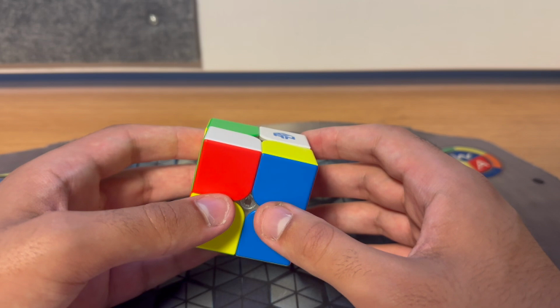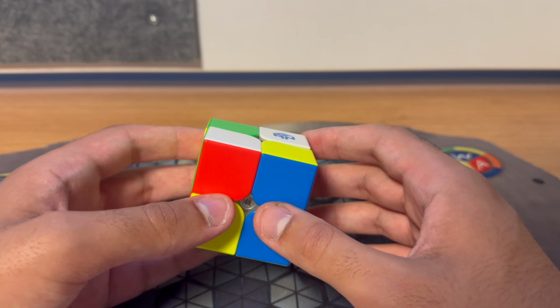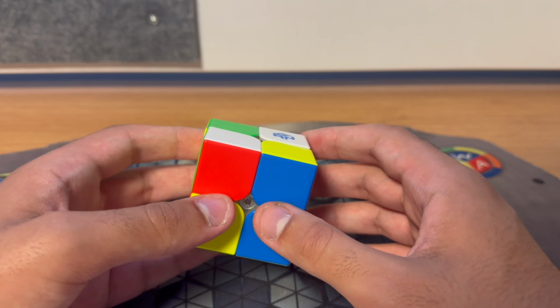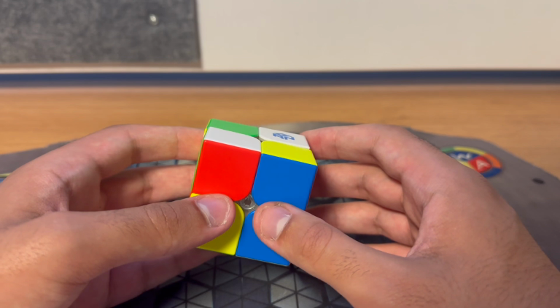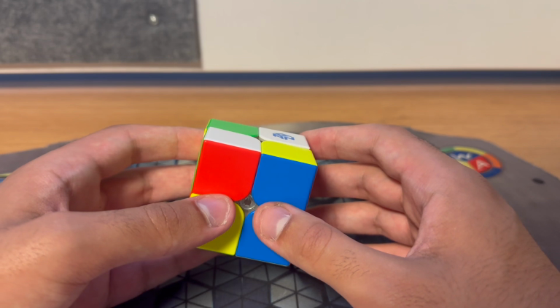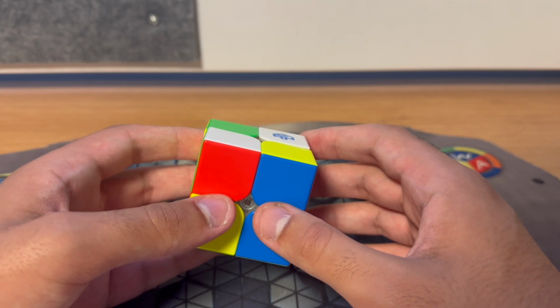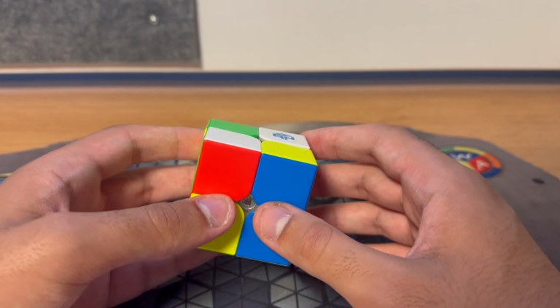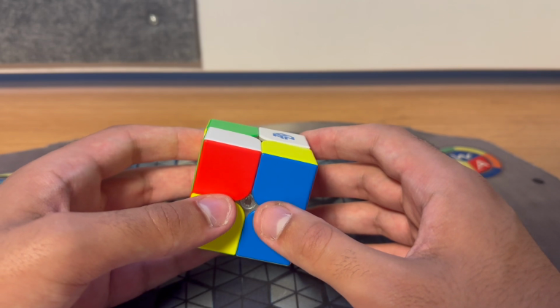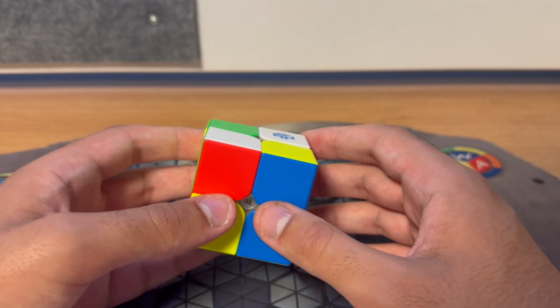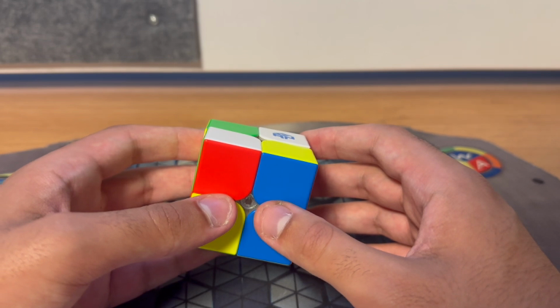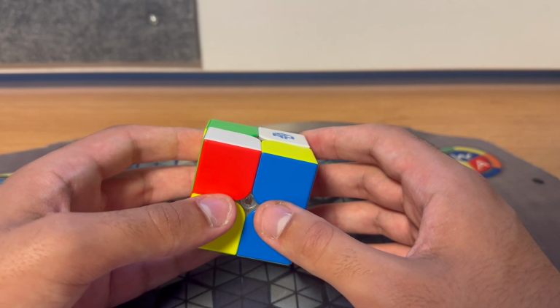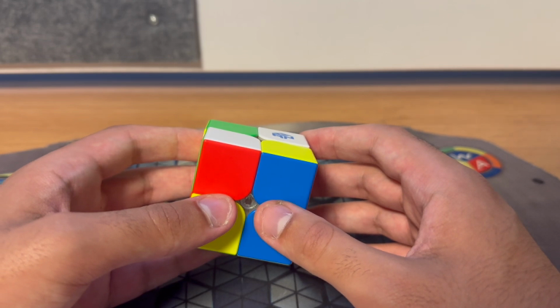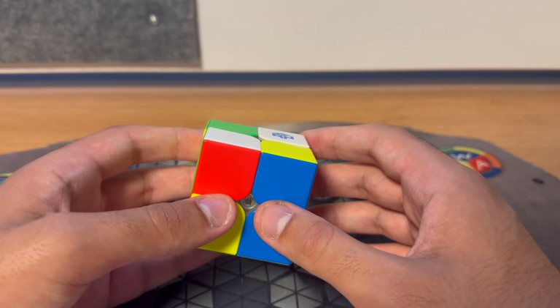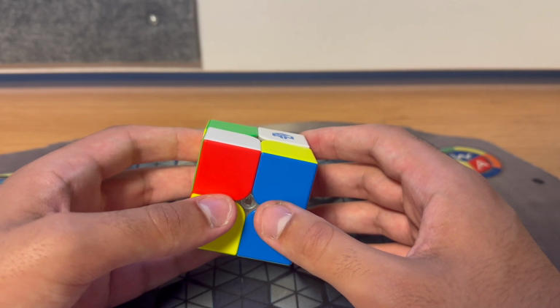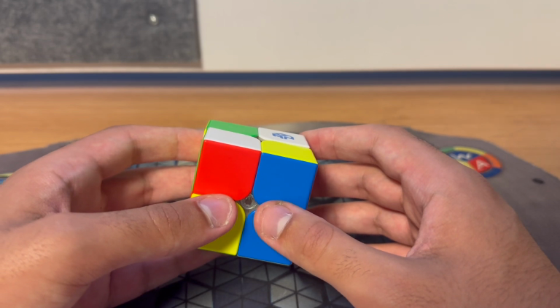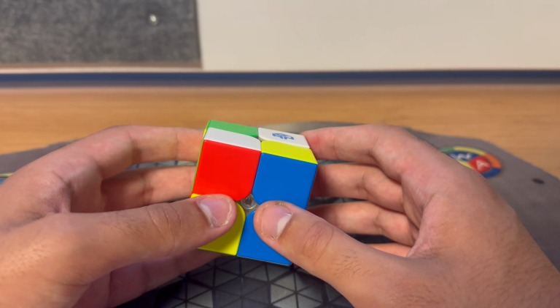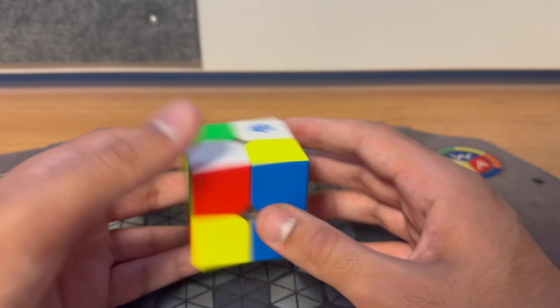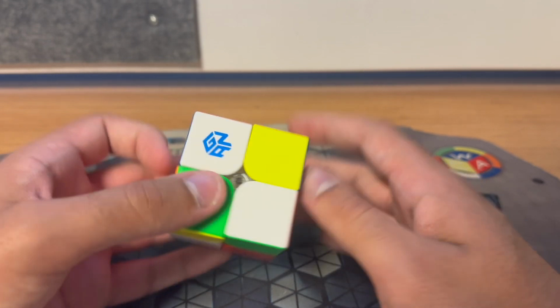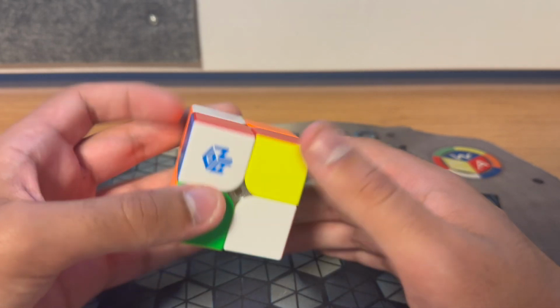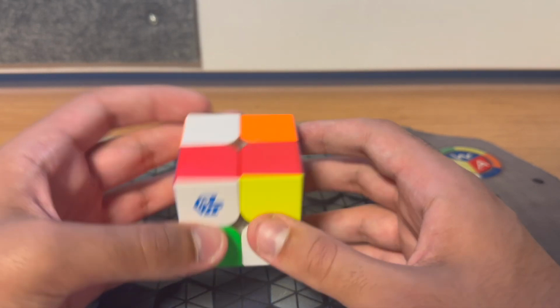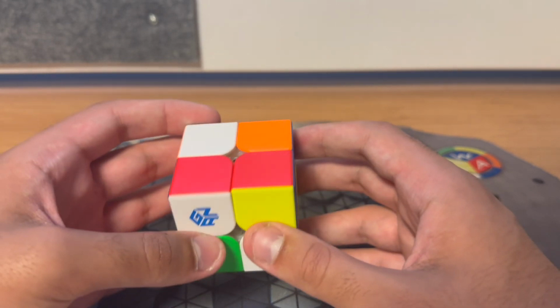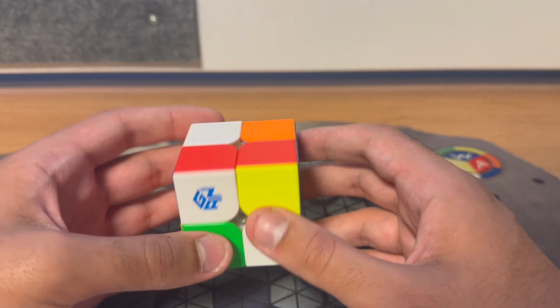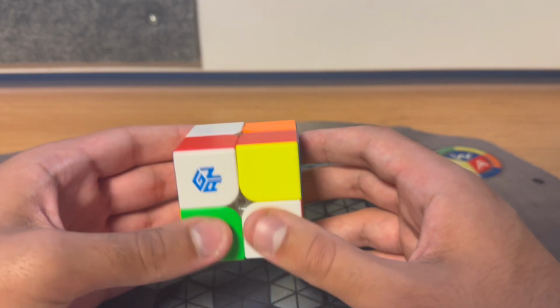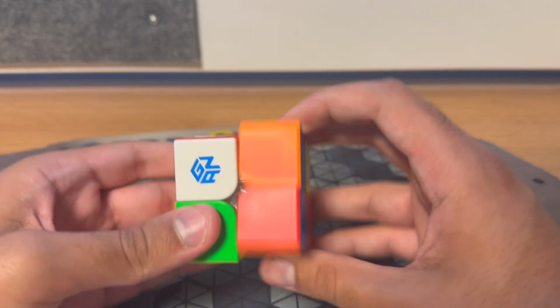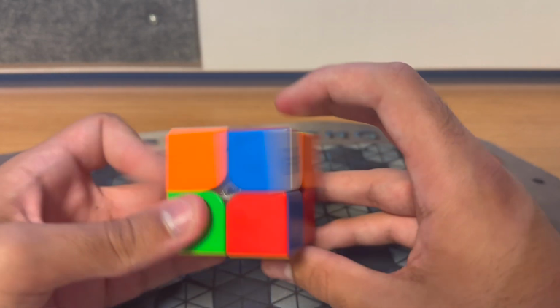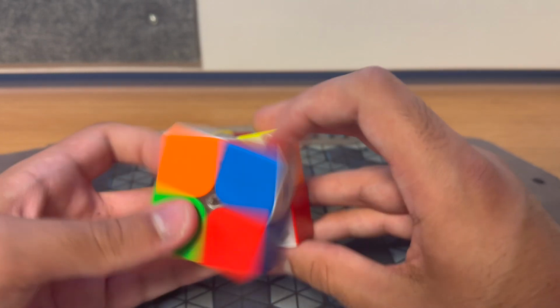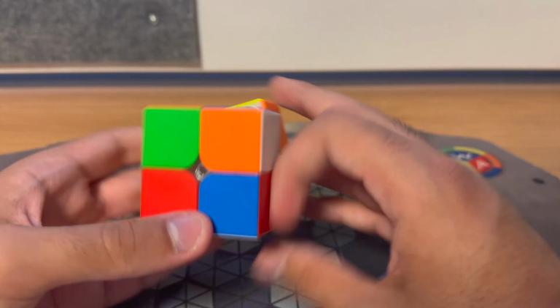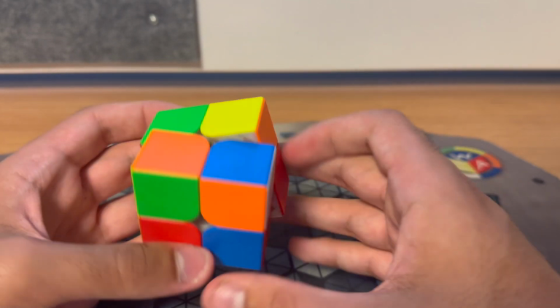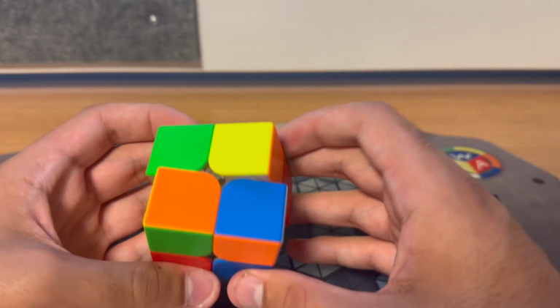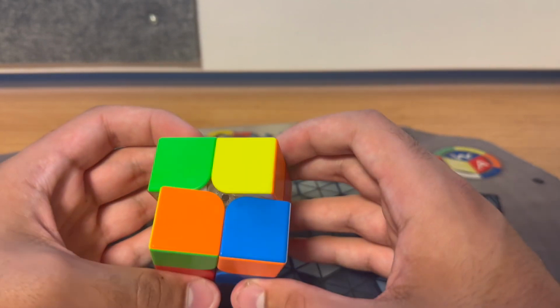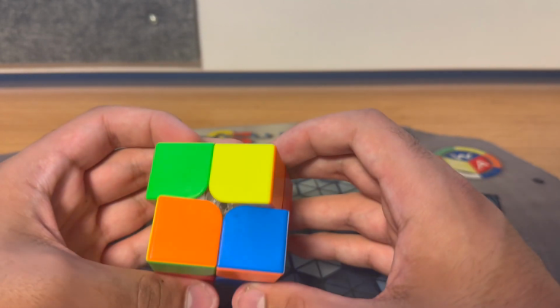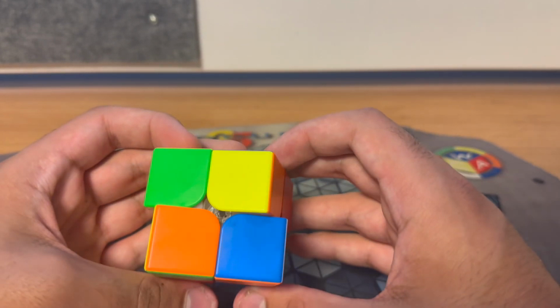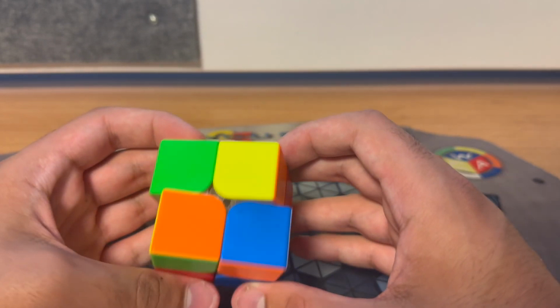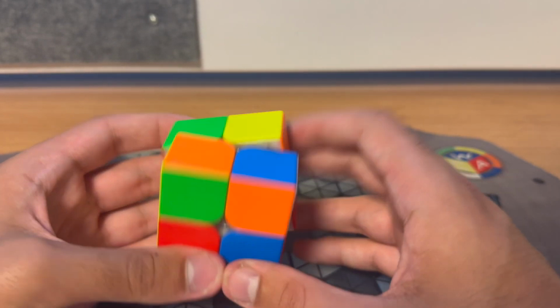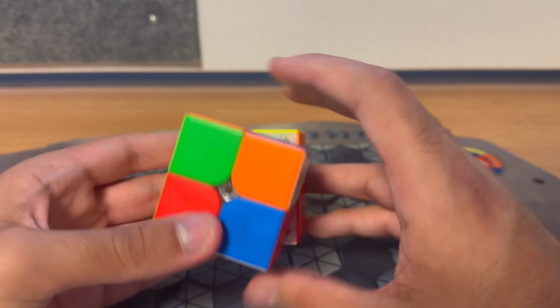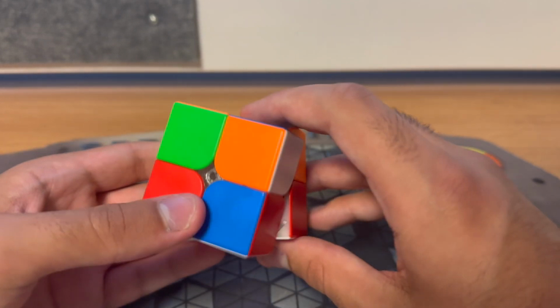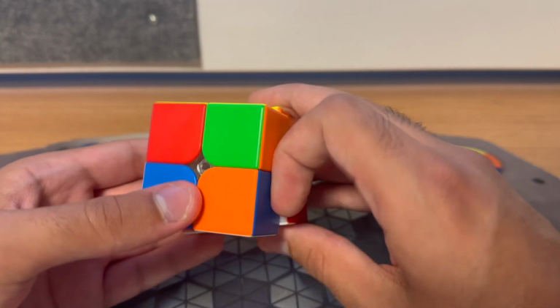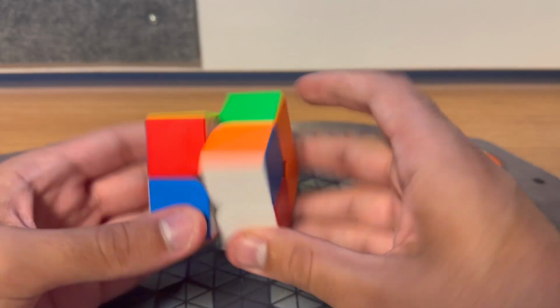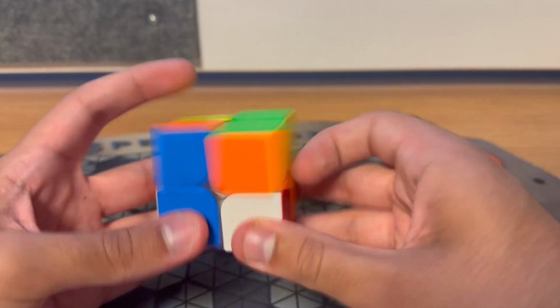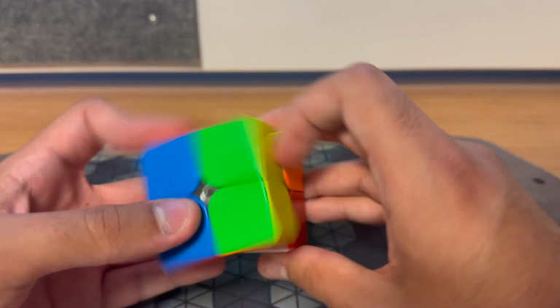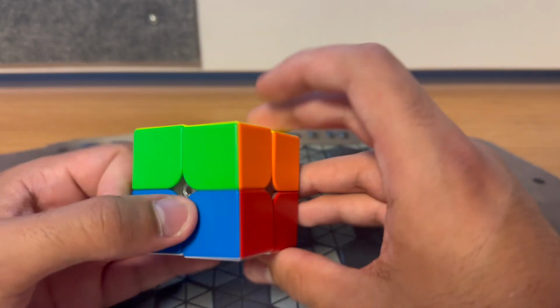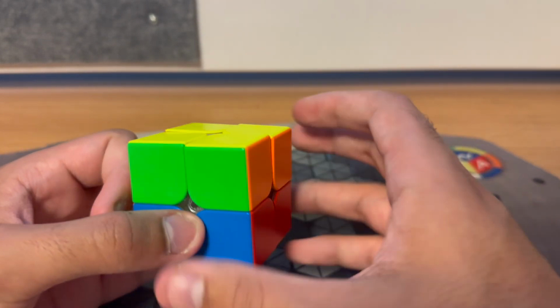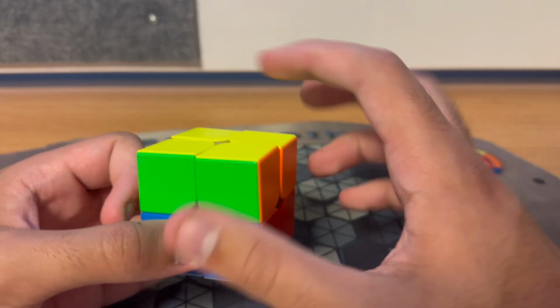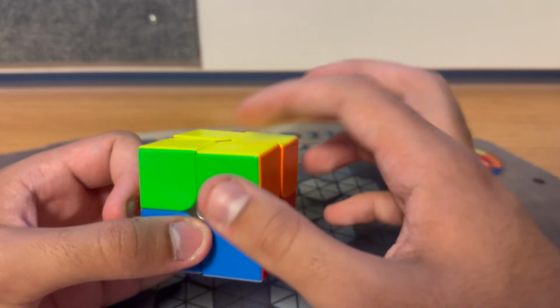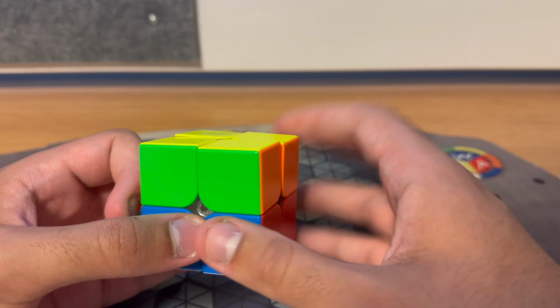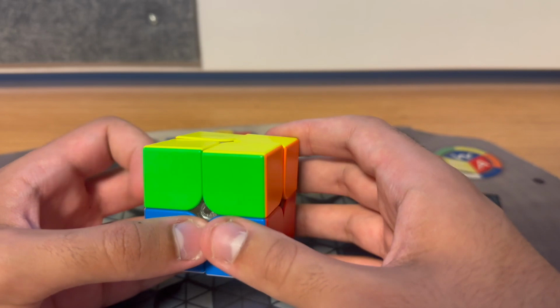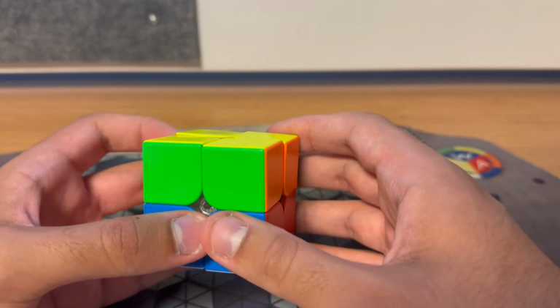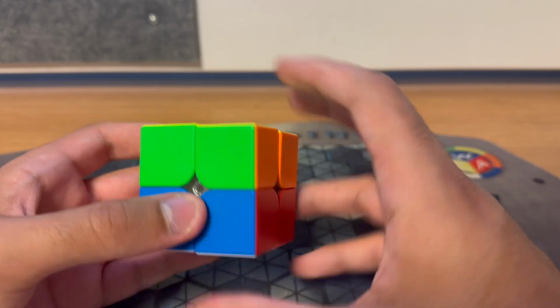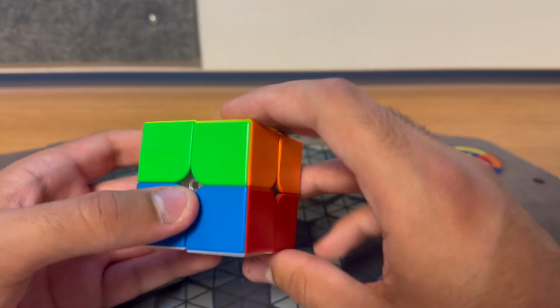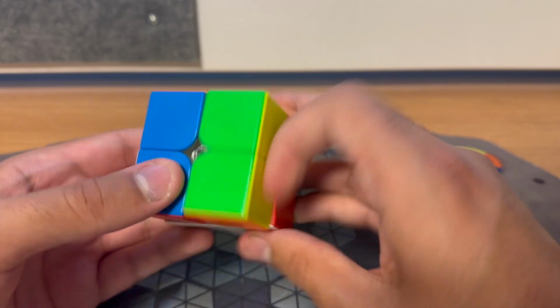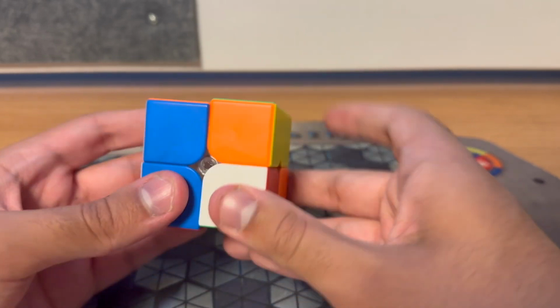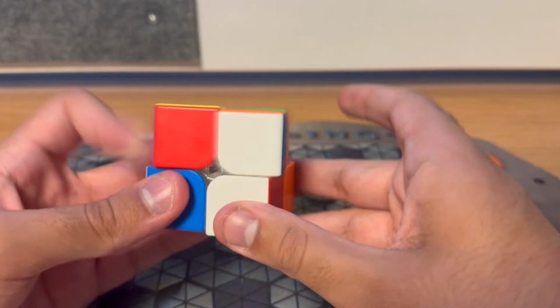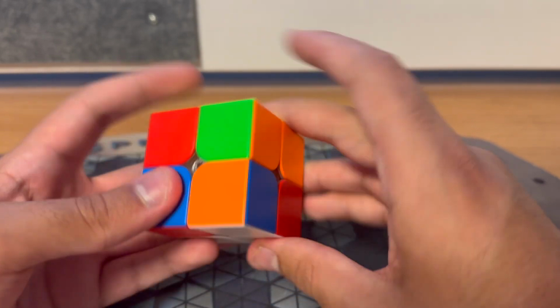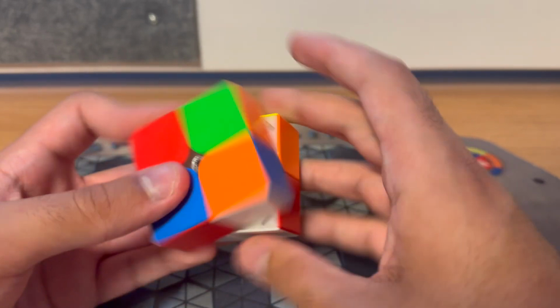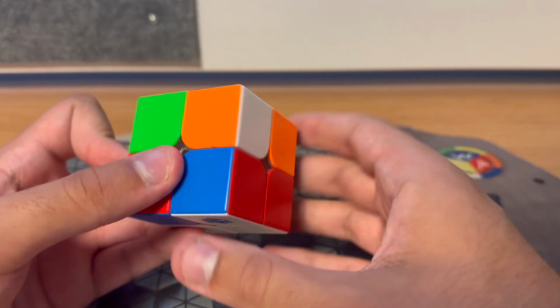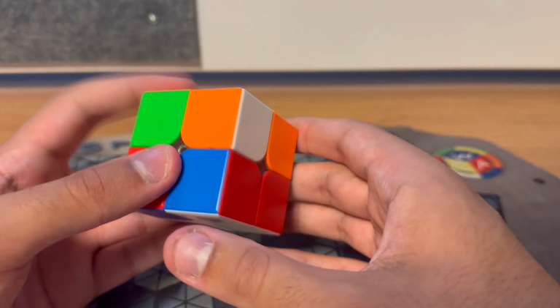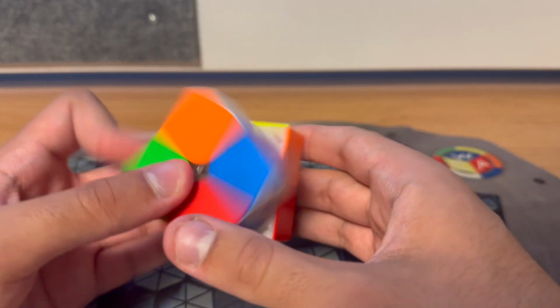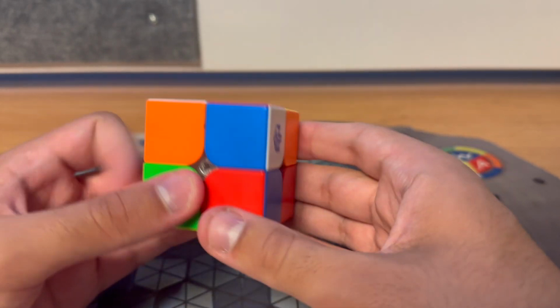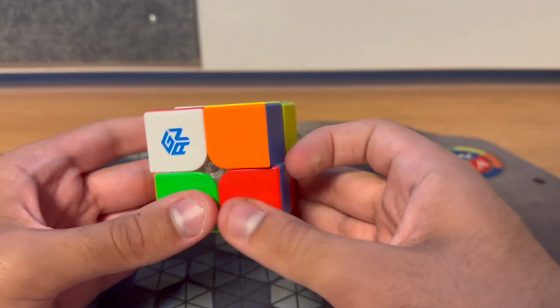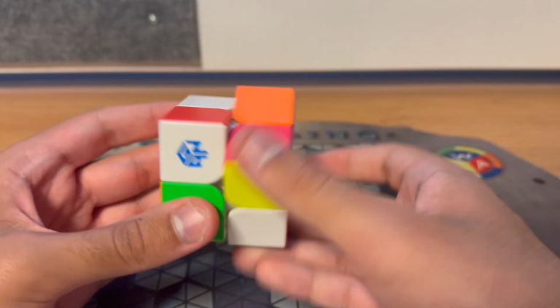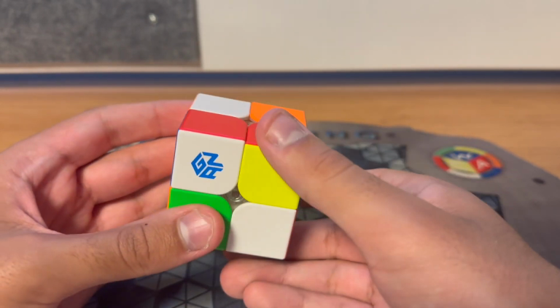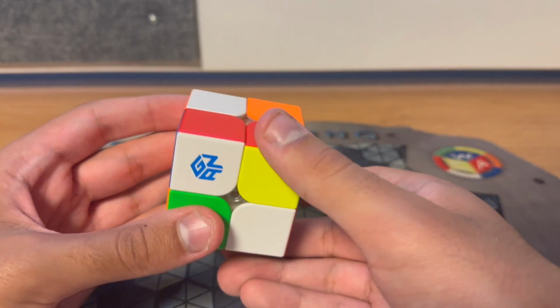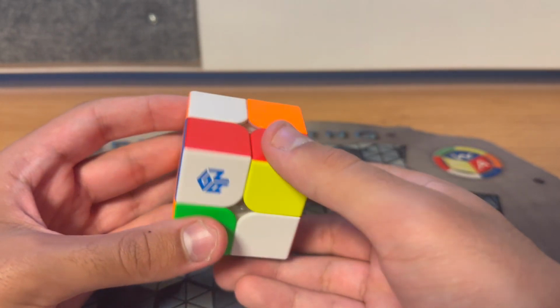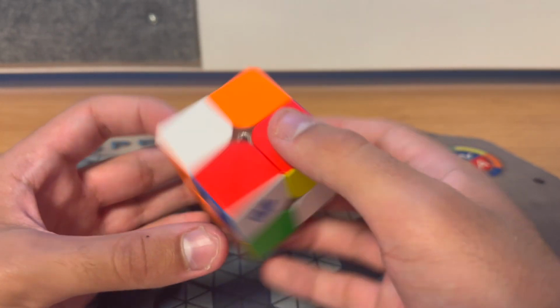This is the first round of the solve, which was a .77. I saw on white you could do three moves into this last-slot where you can do this five-move log, and then you just have a U2 AUF. So that was a pretty good eight-move solution.